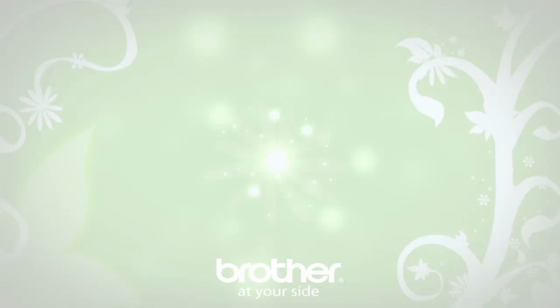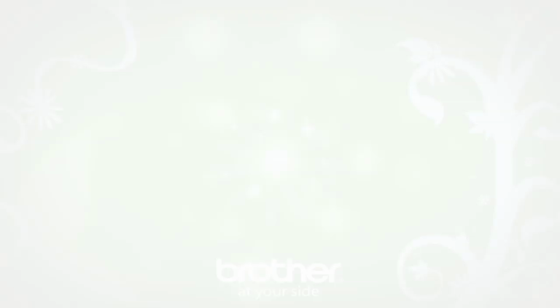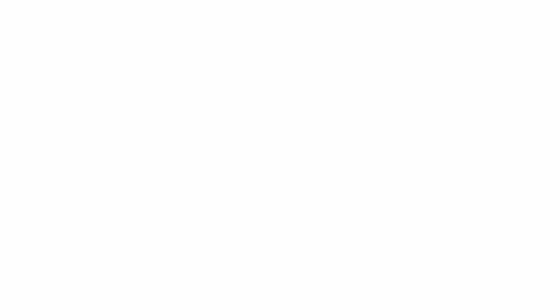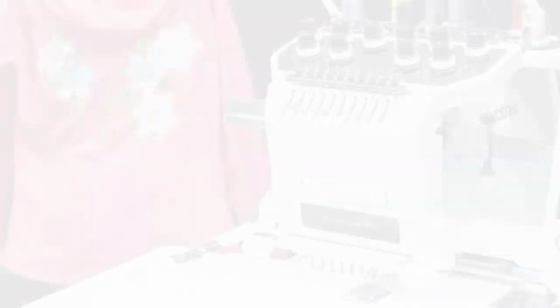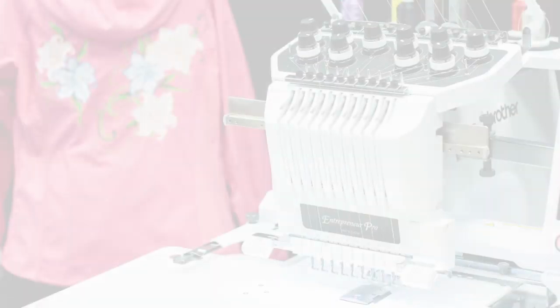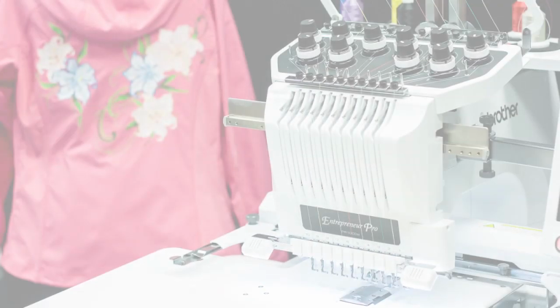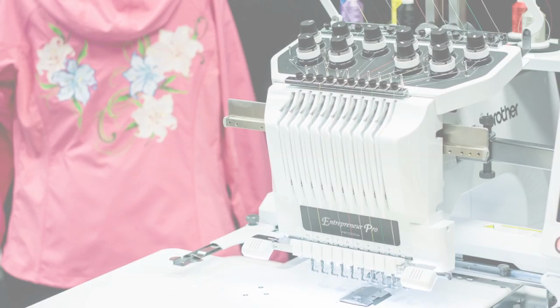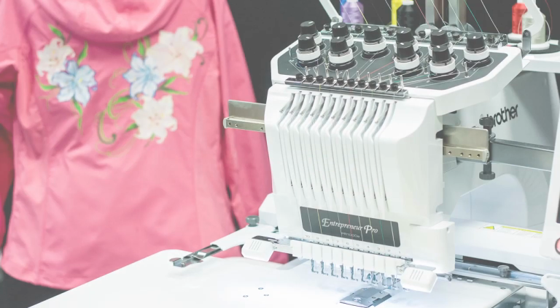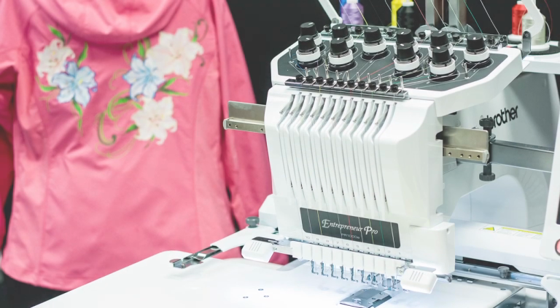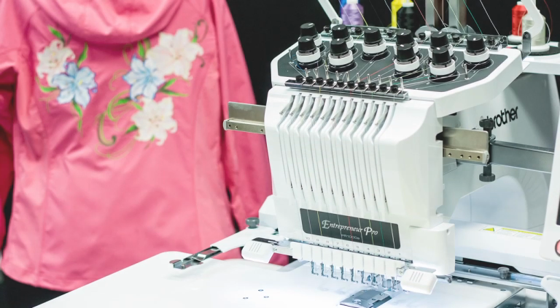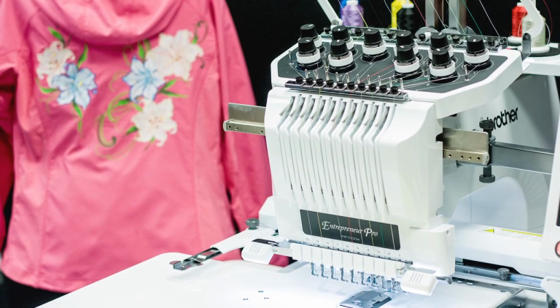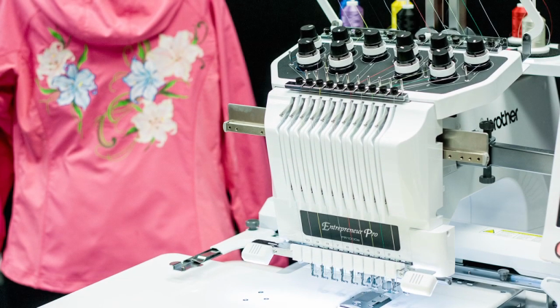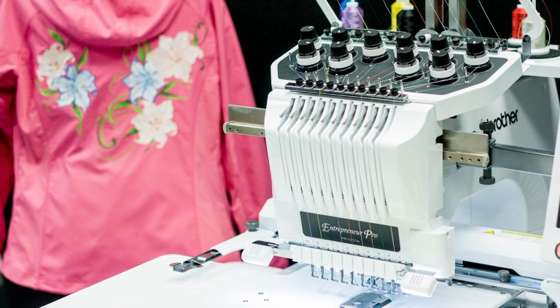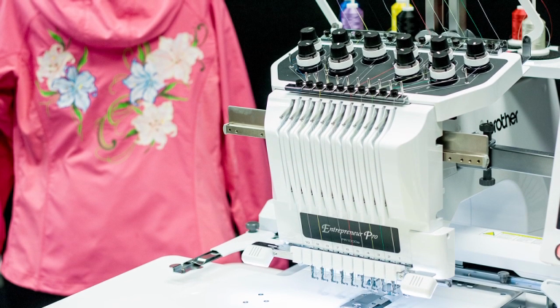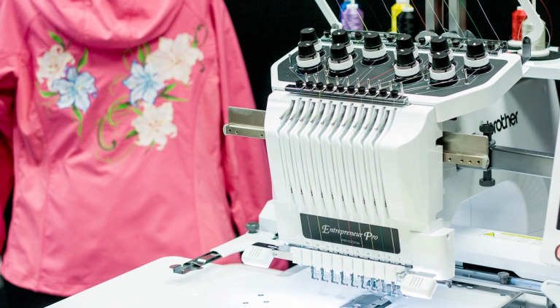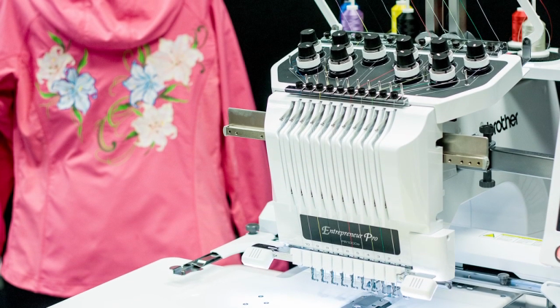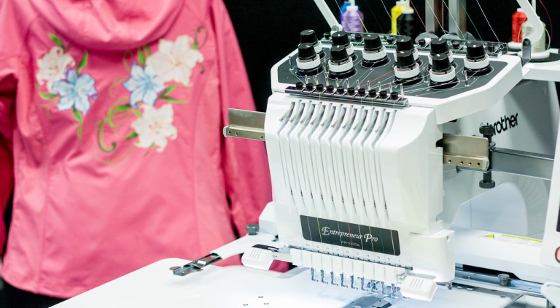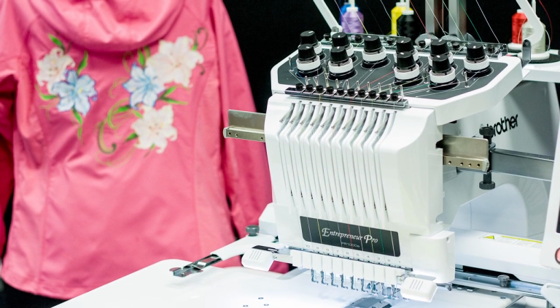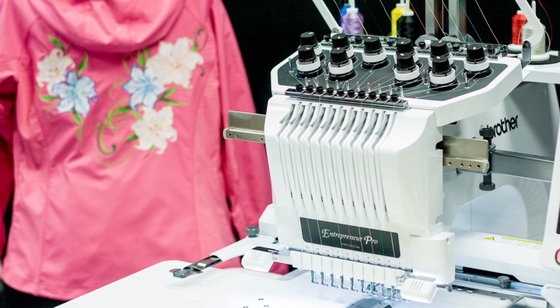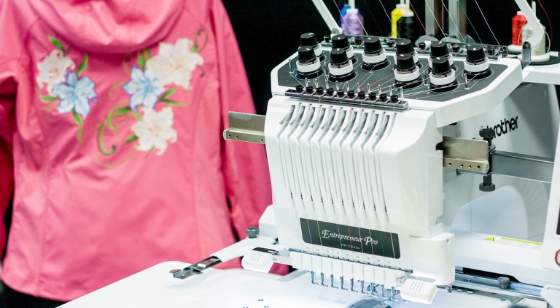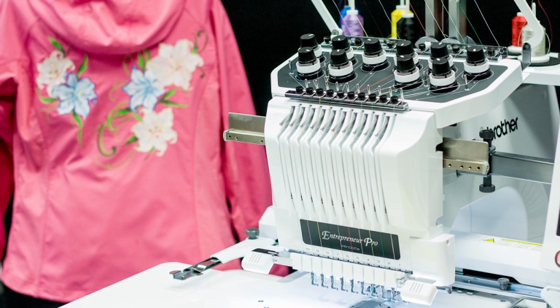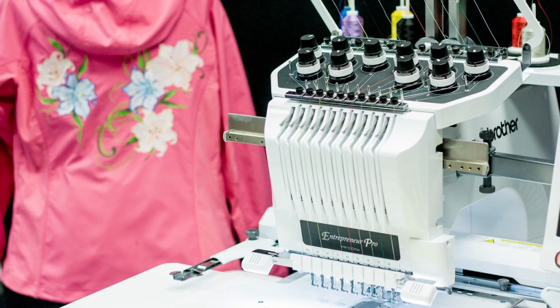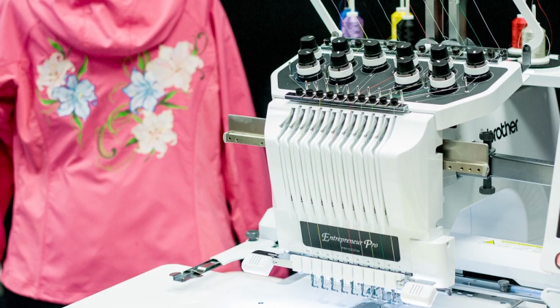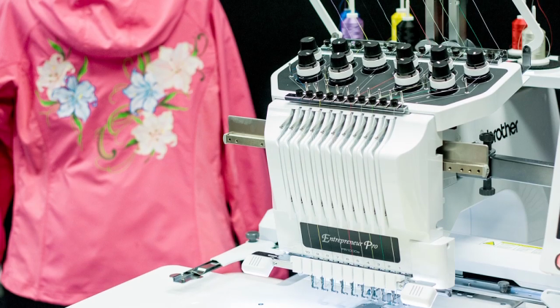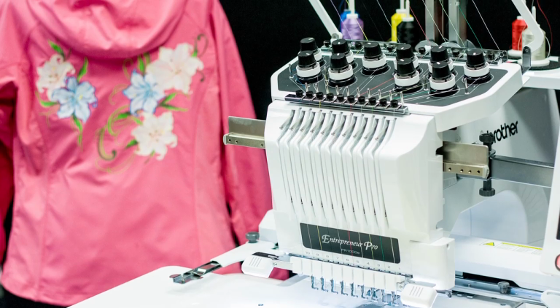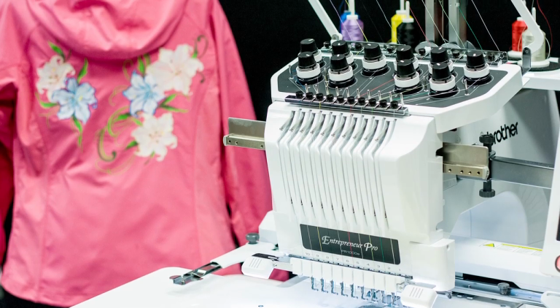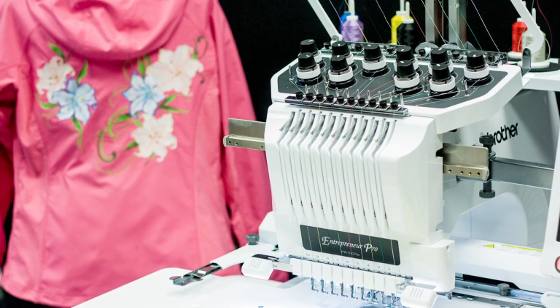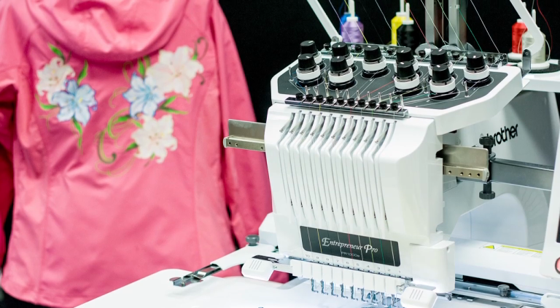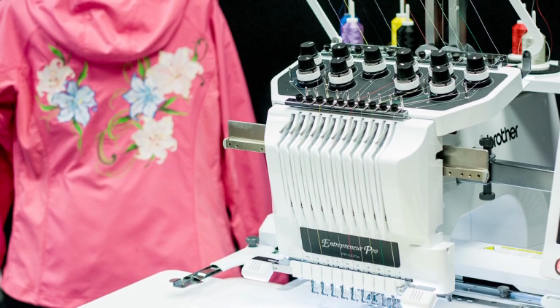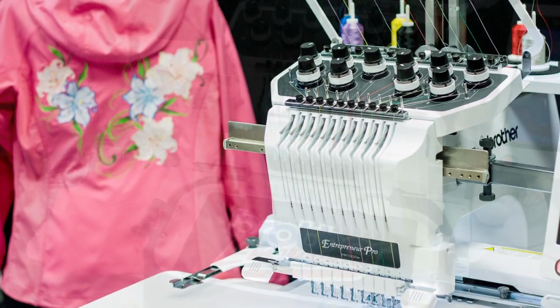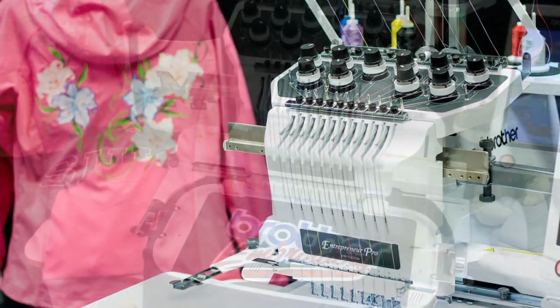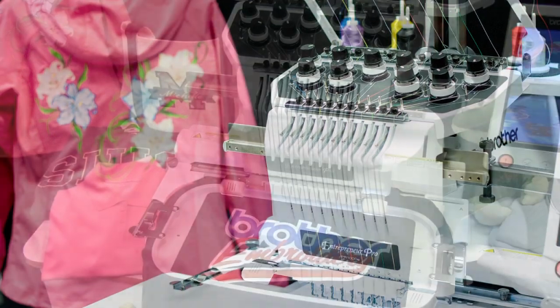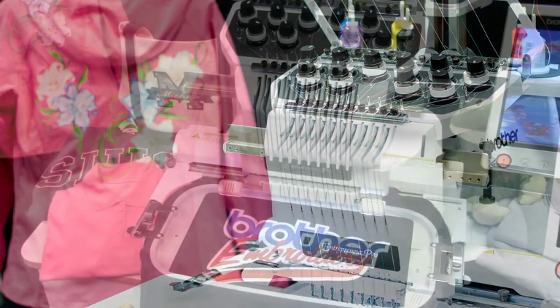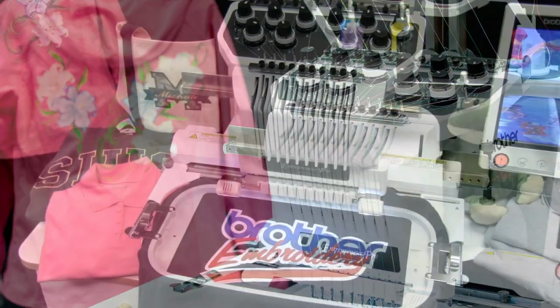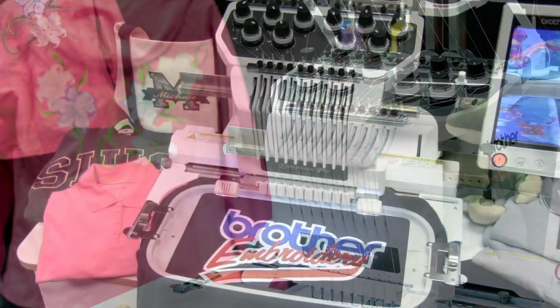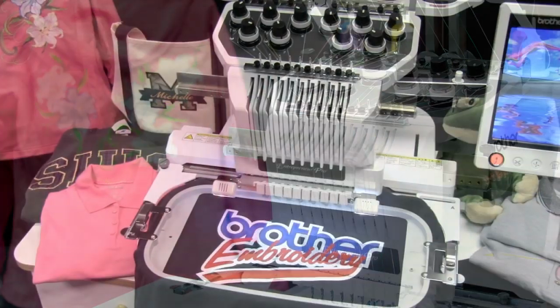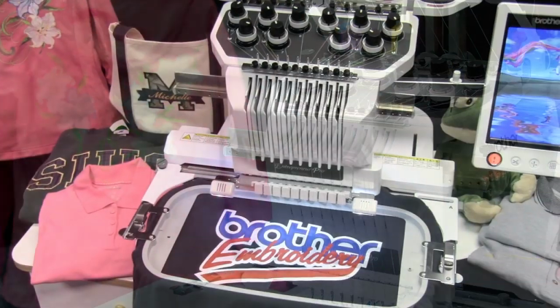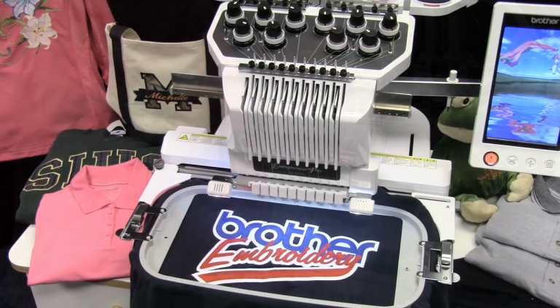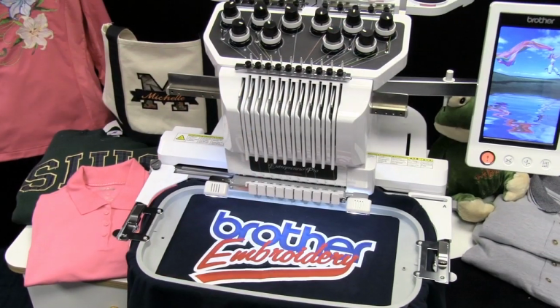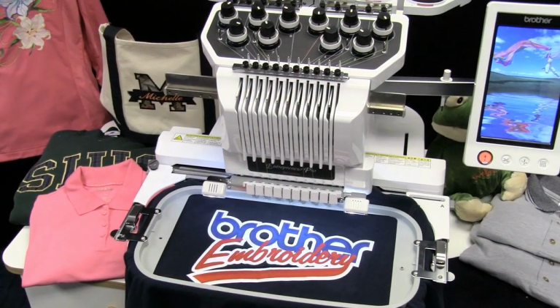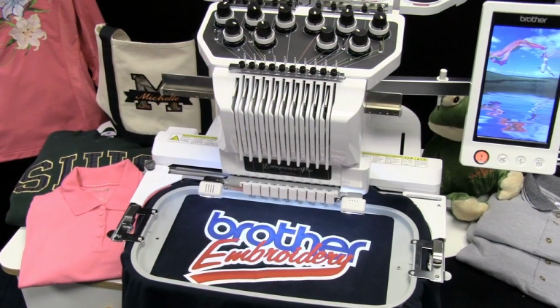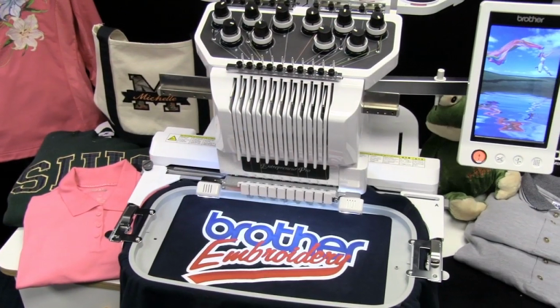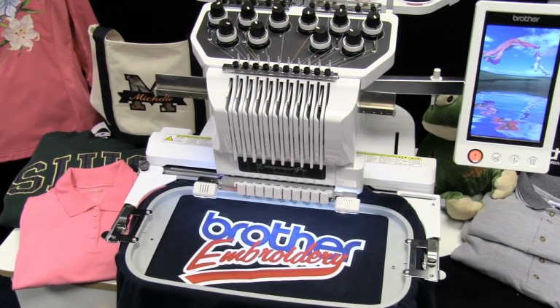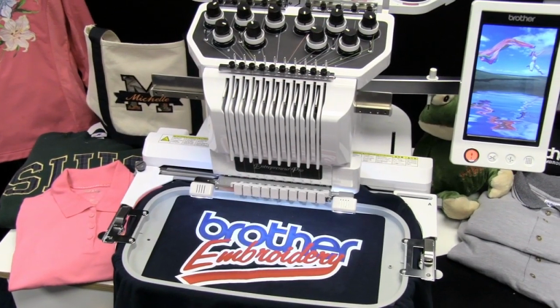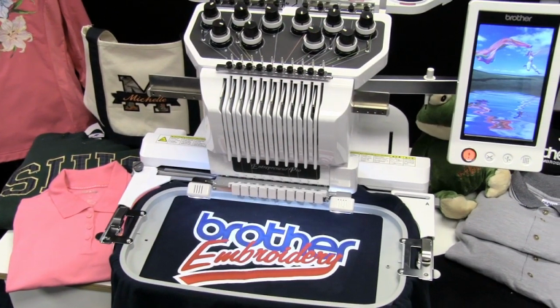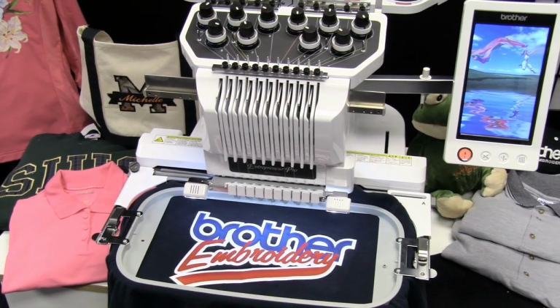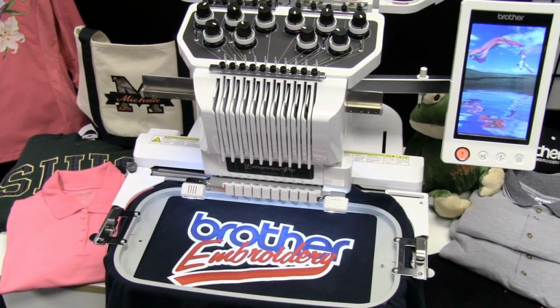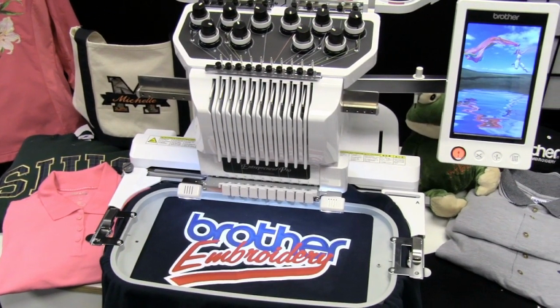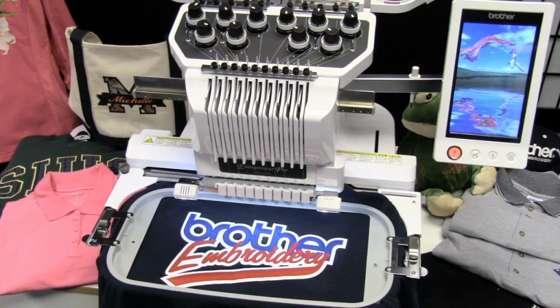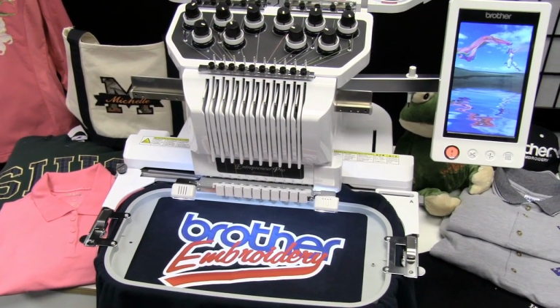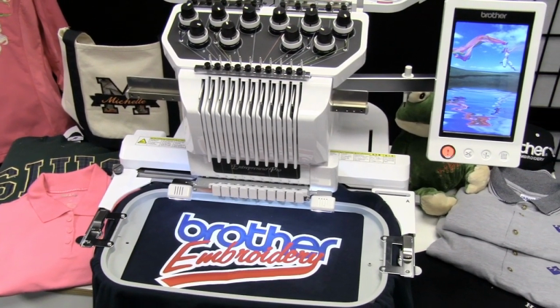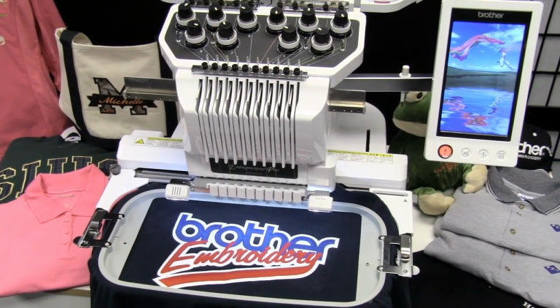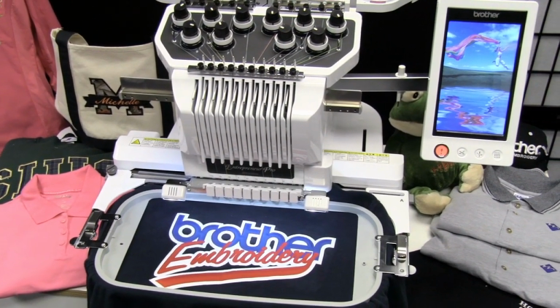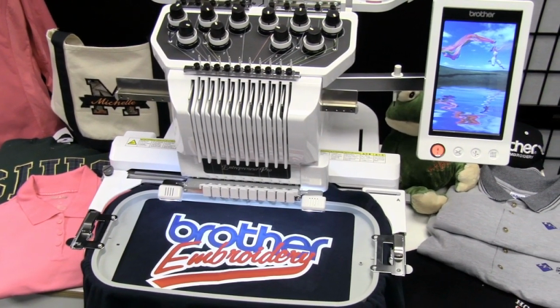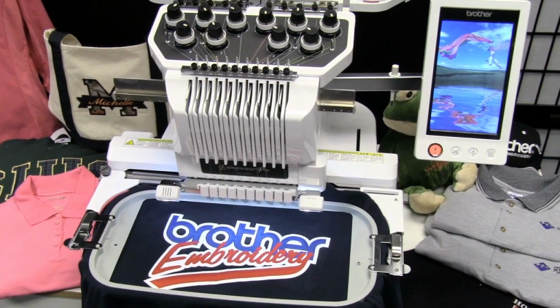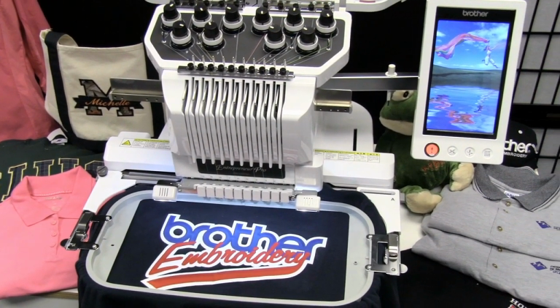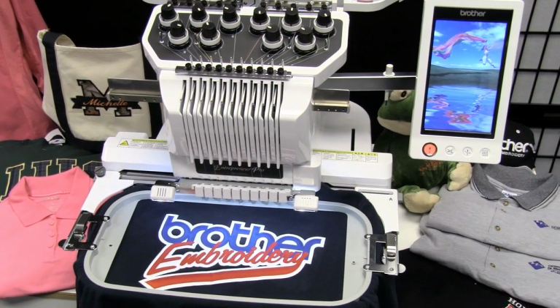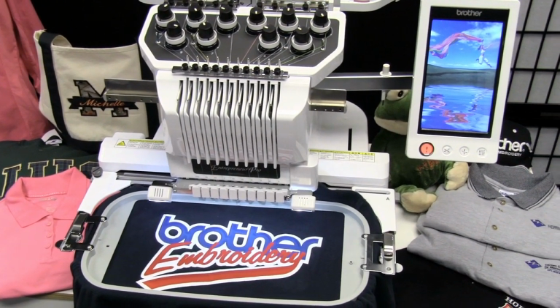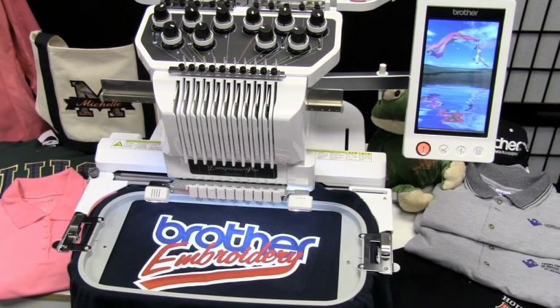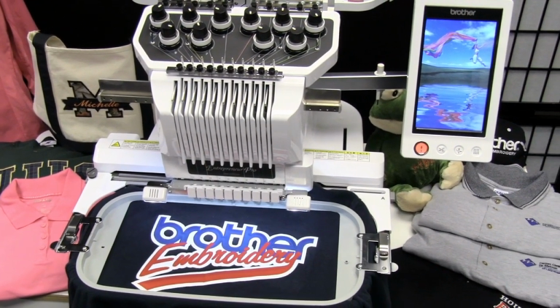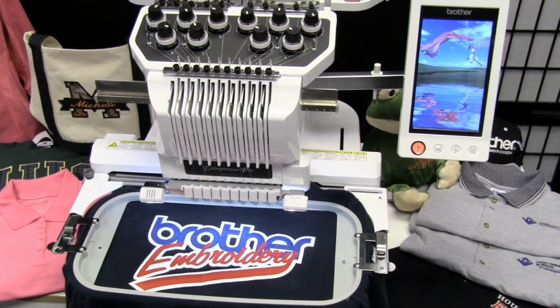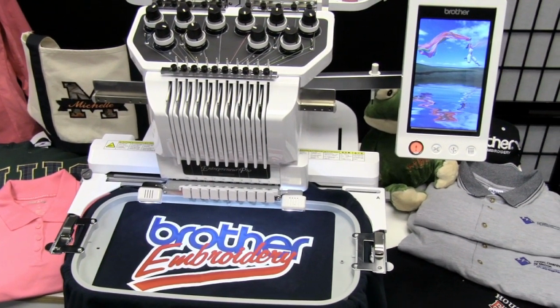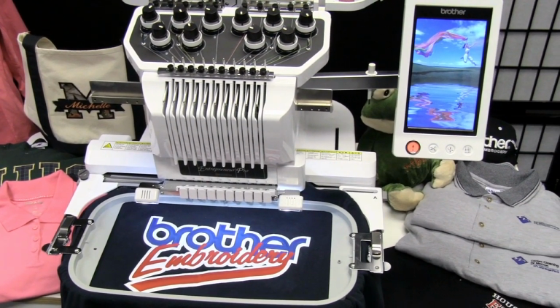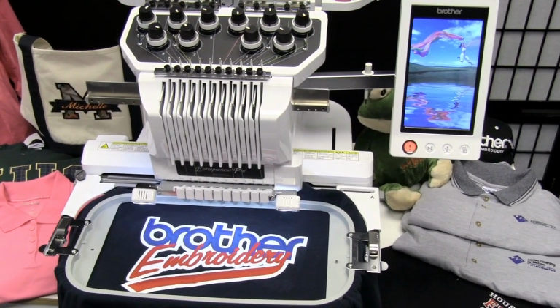Meet the Brother Entrepreneur Pro PR1000E, one of the most advanced 10-needle home embroidering machines available.